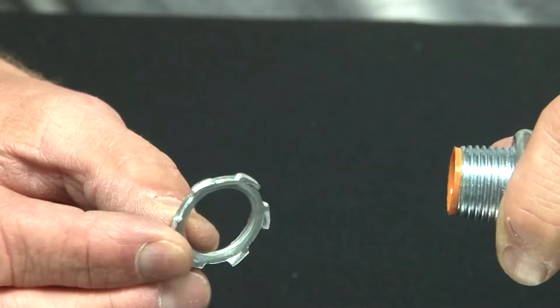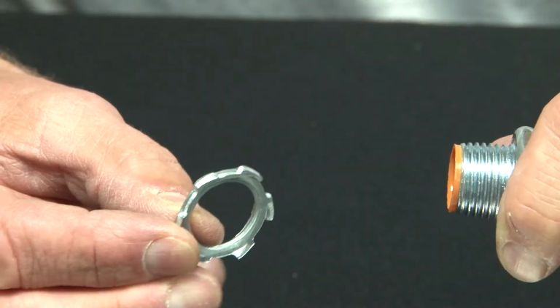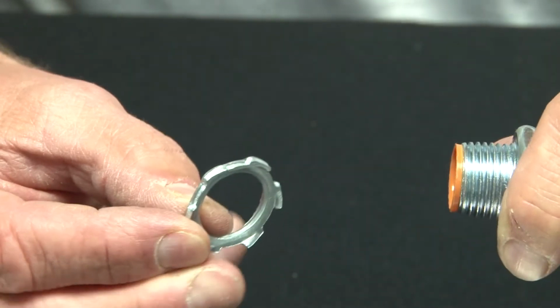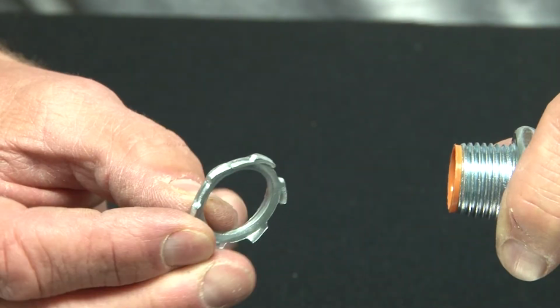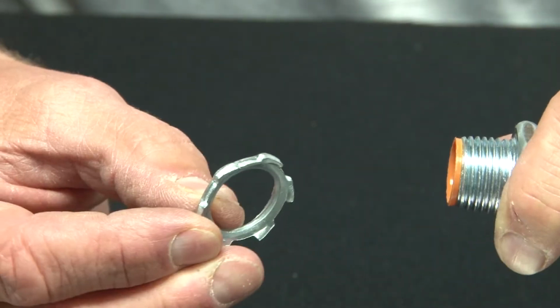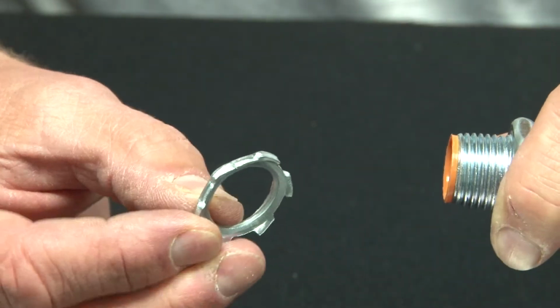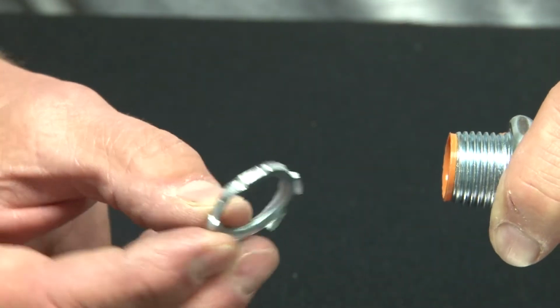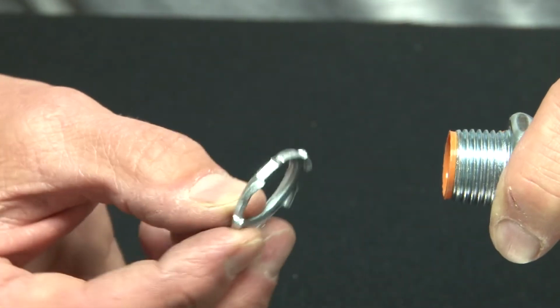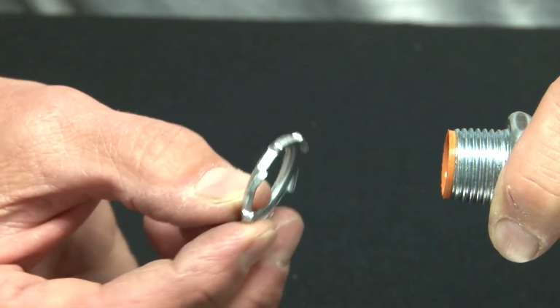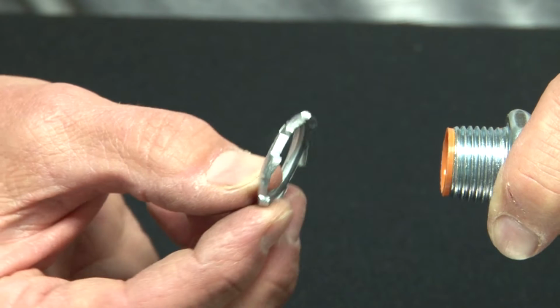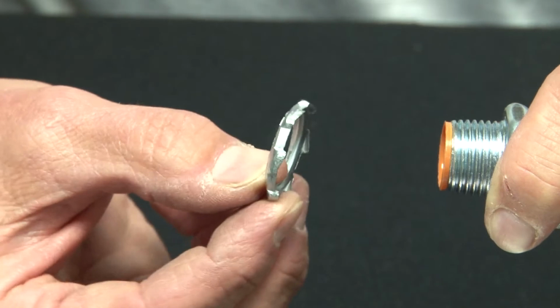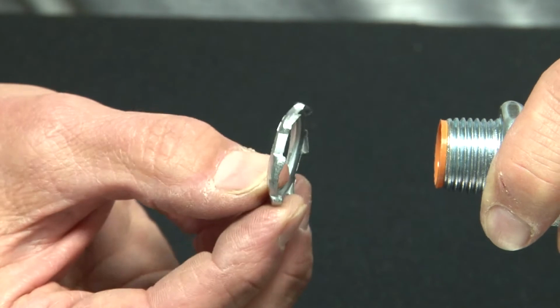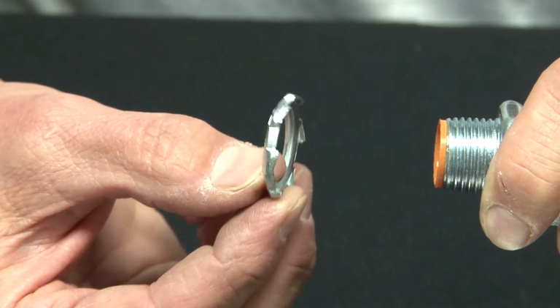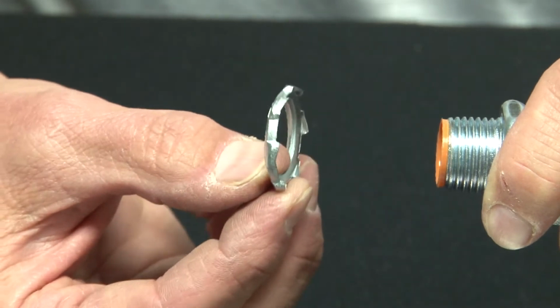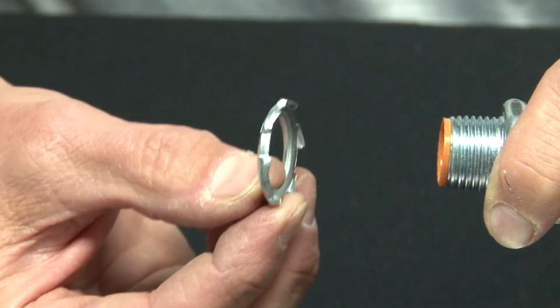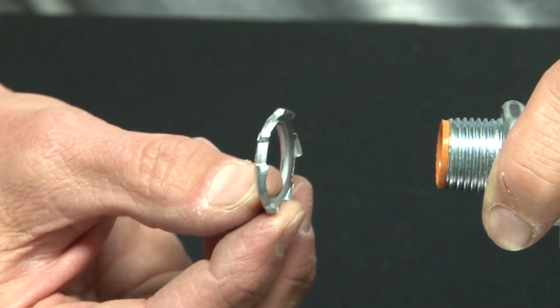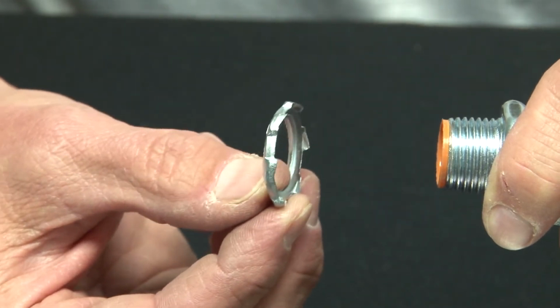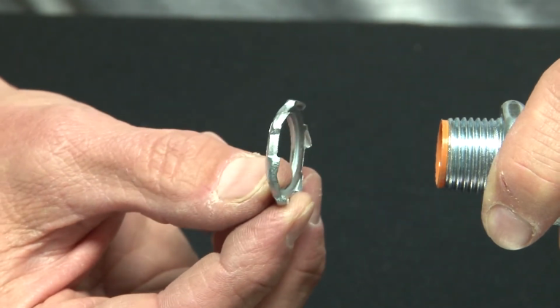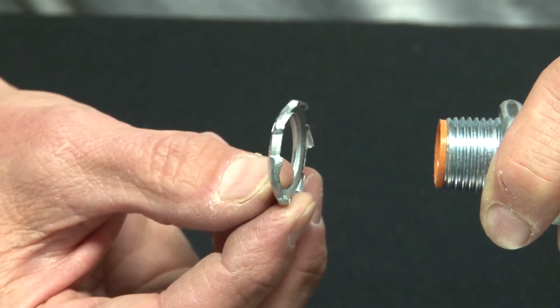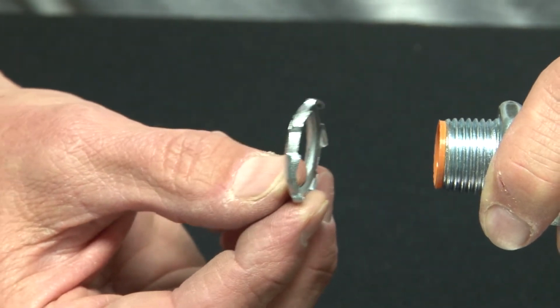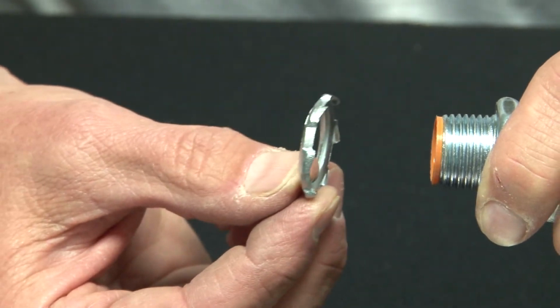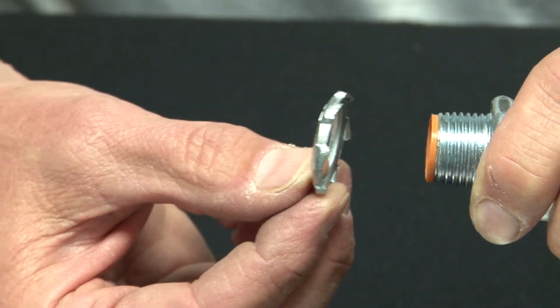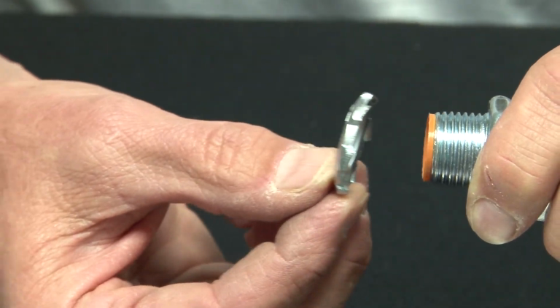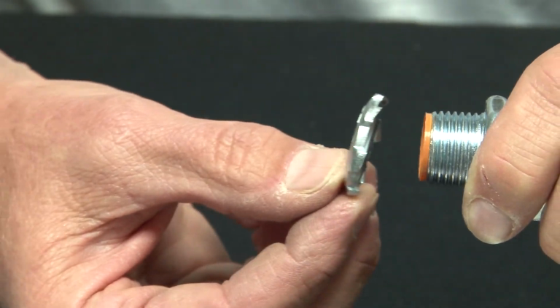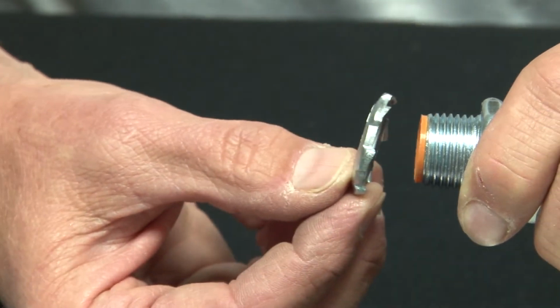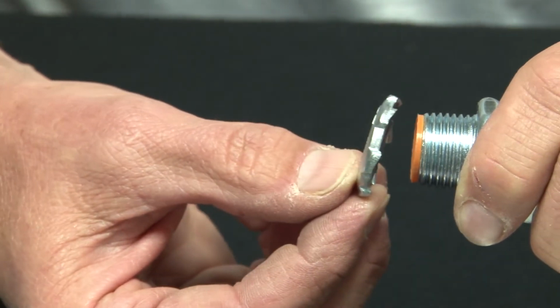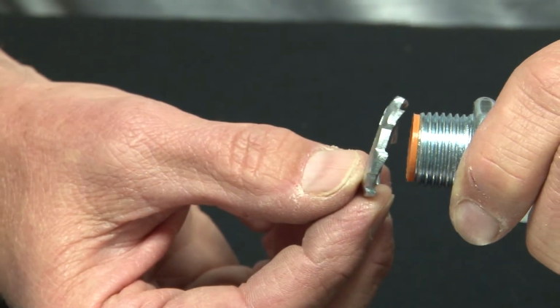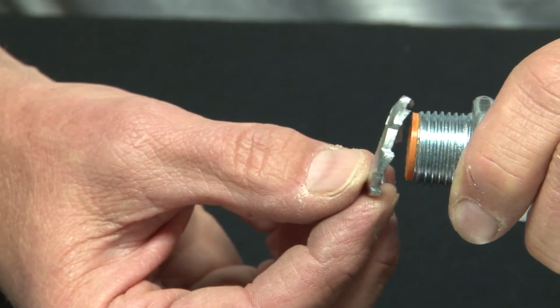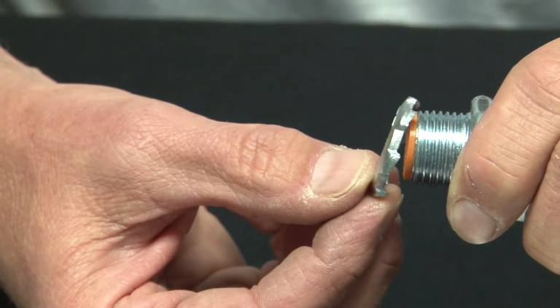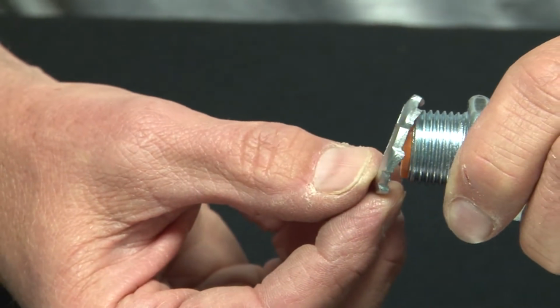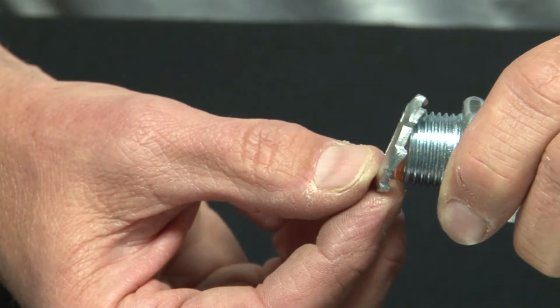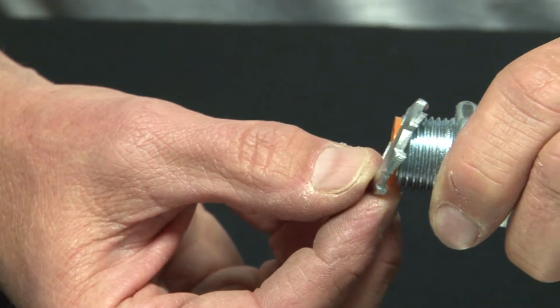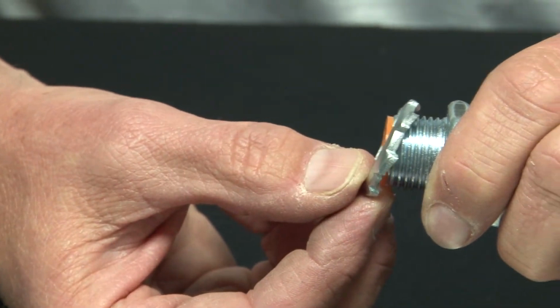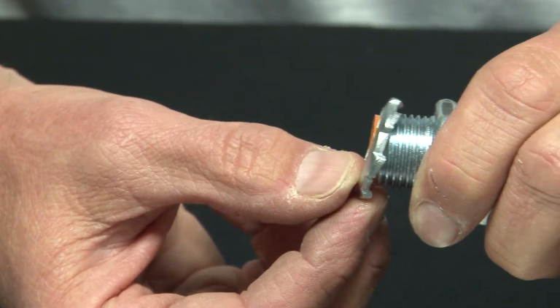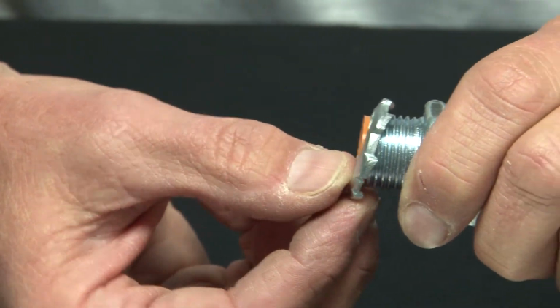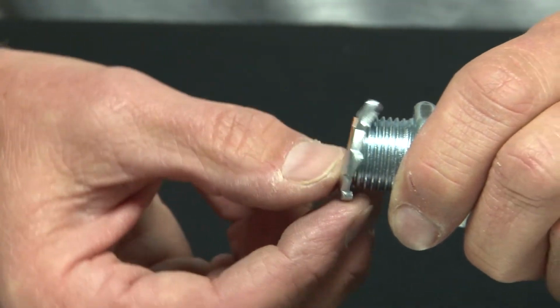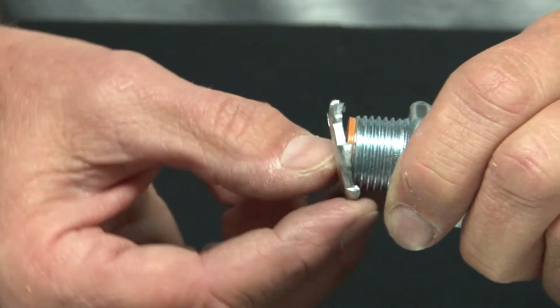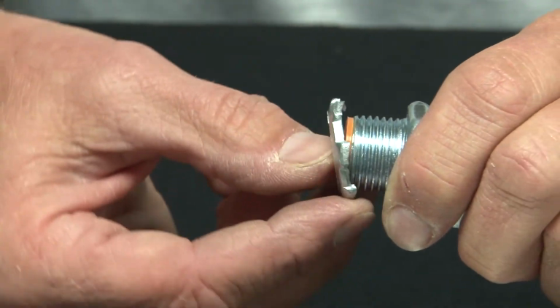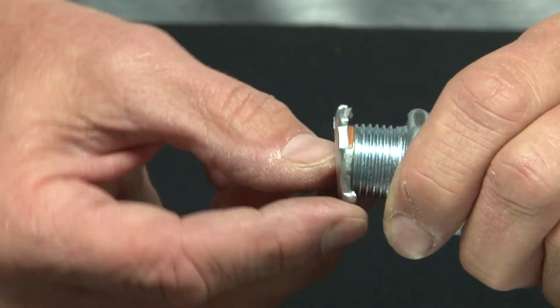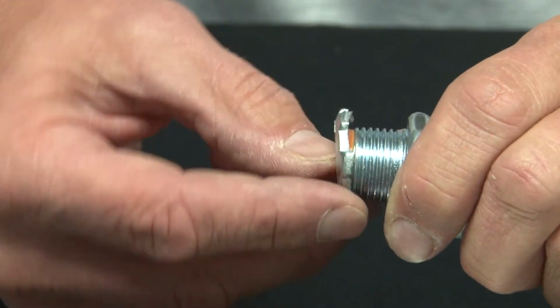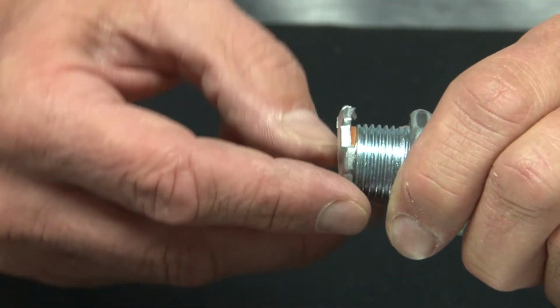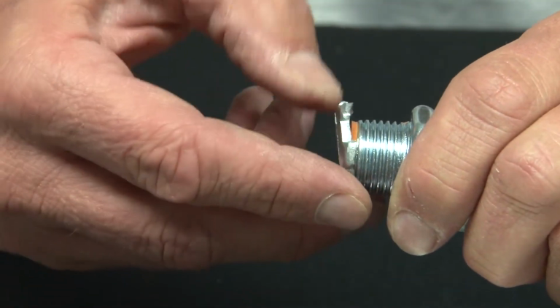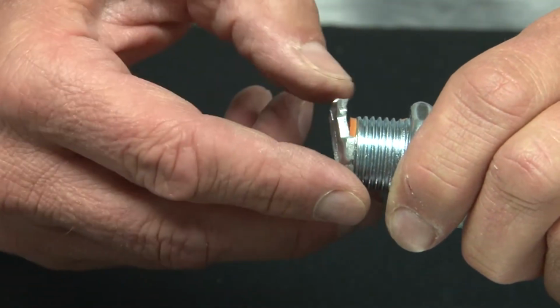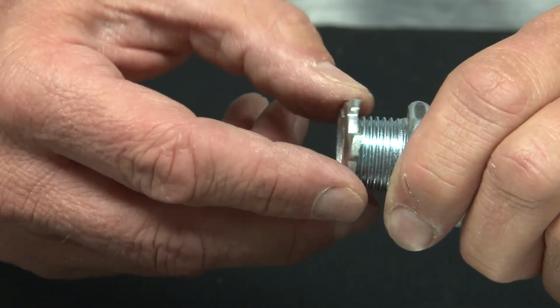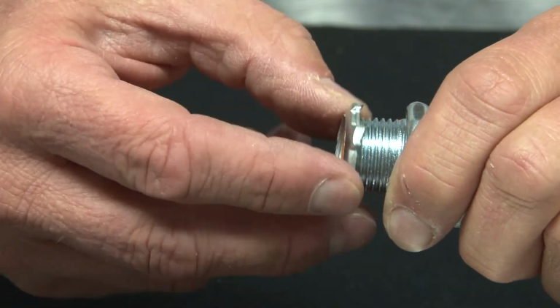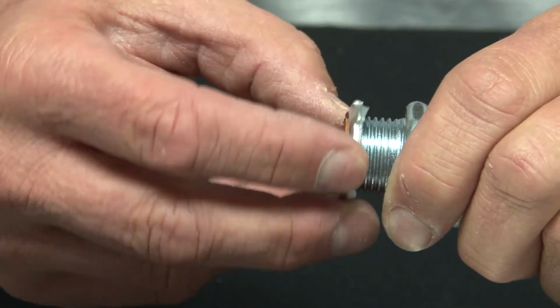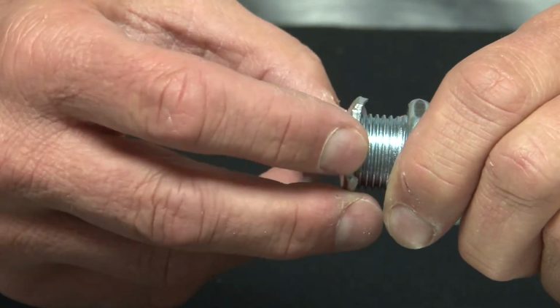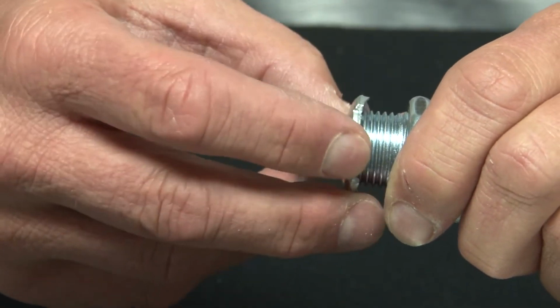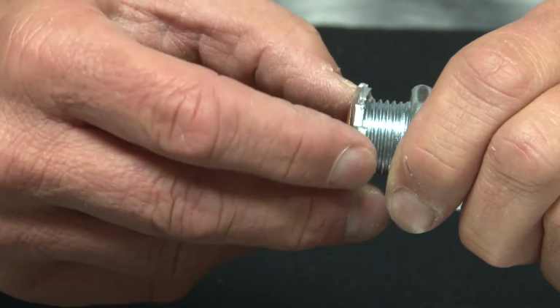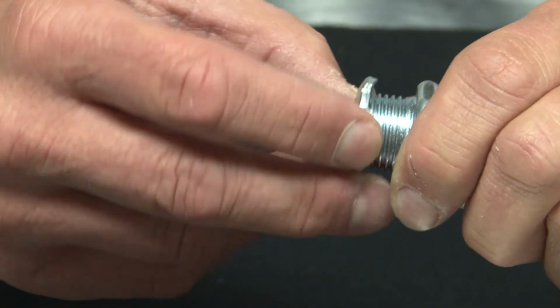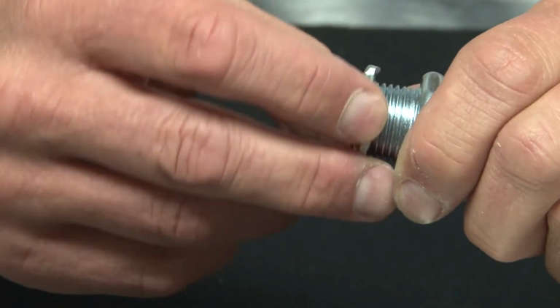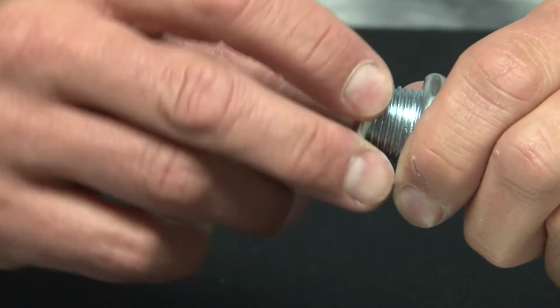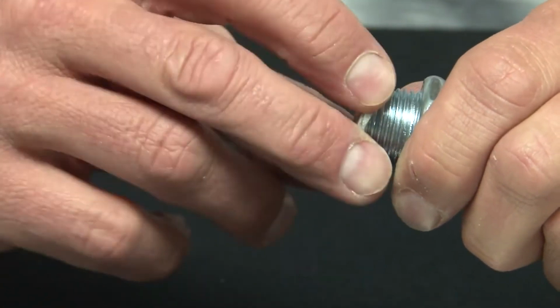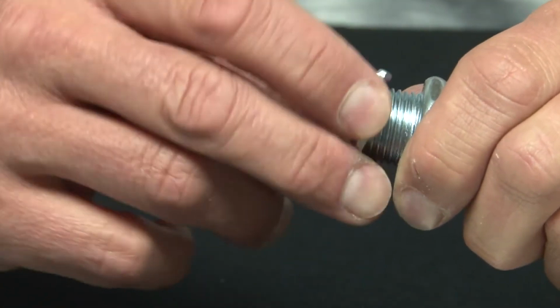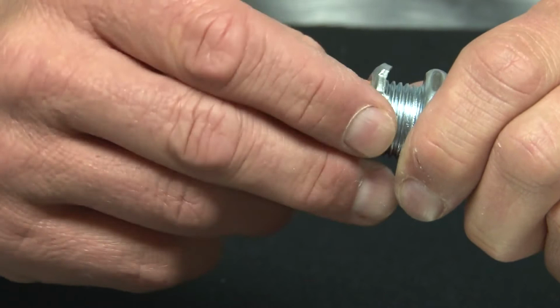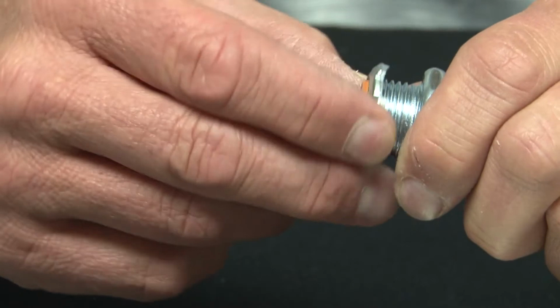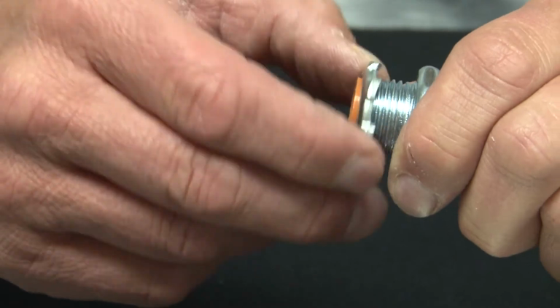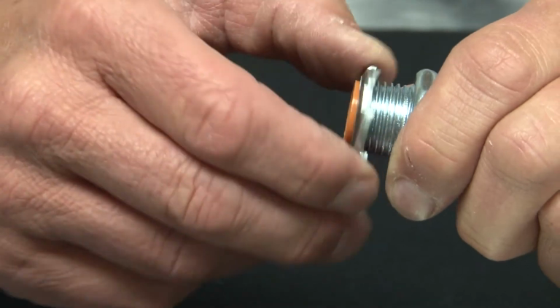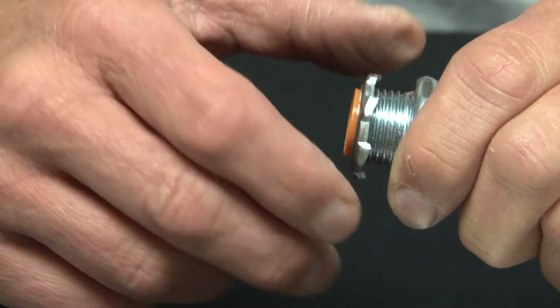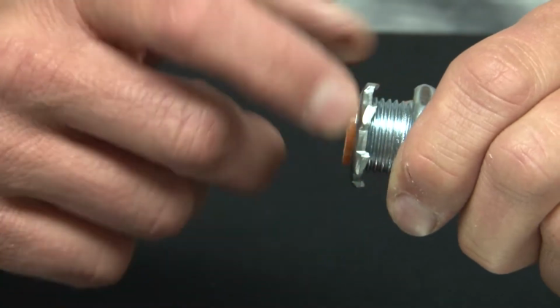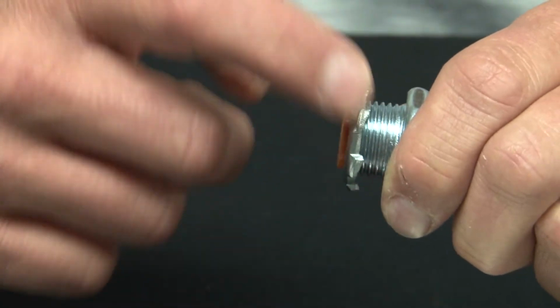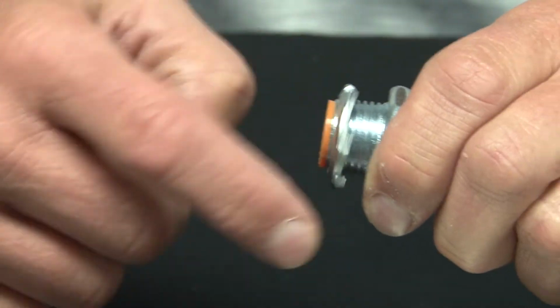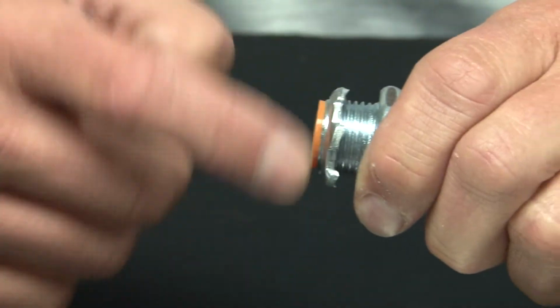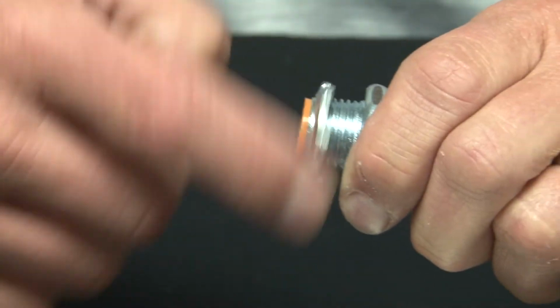You simply align the lock nut inner threads with the appropriate connector and tighten it on like so.